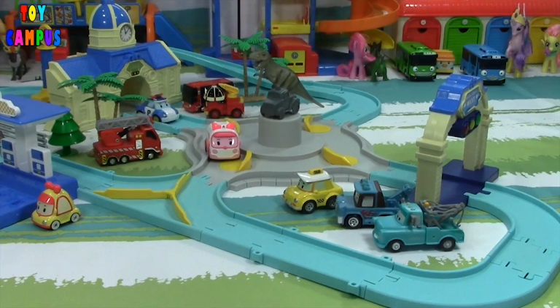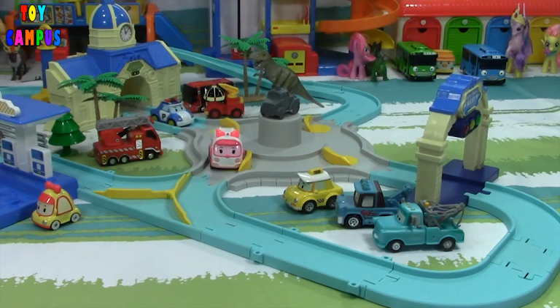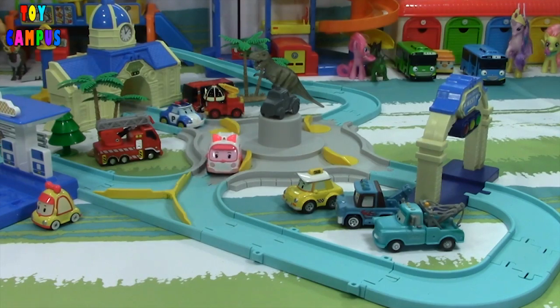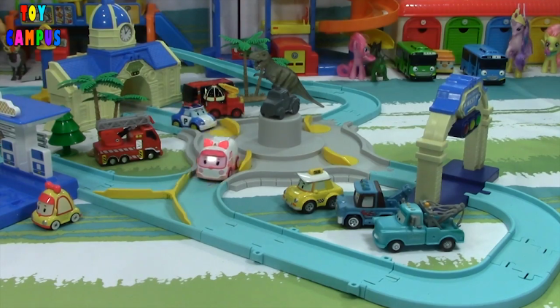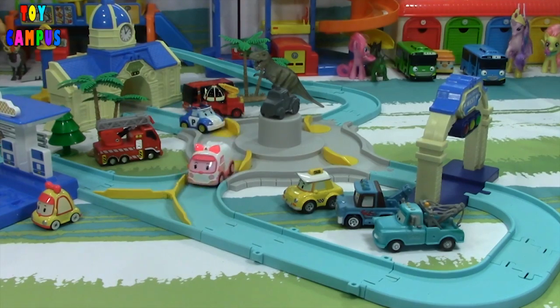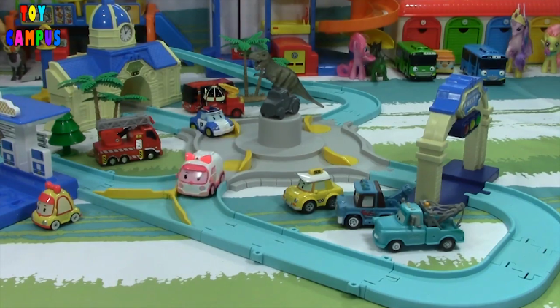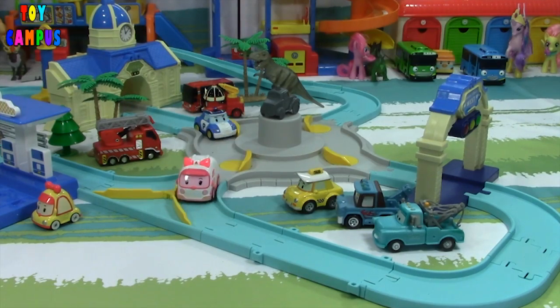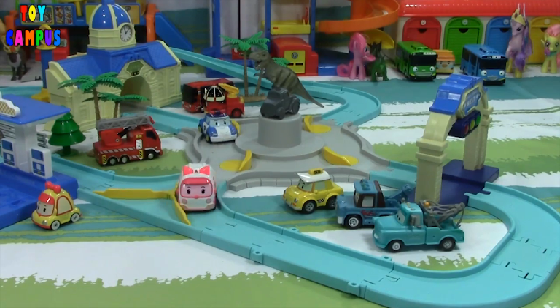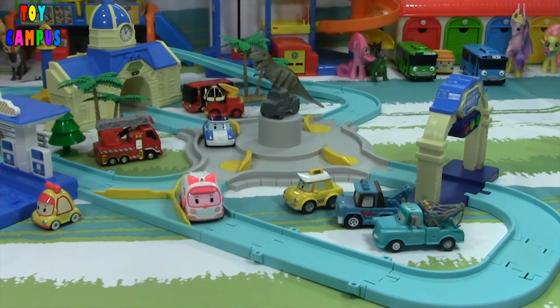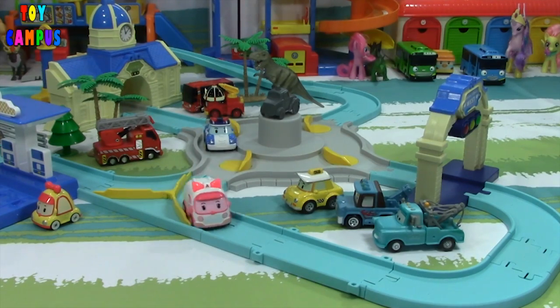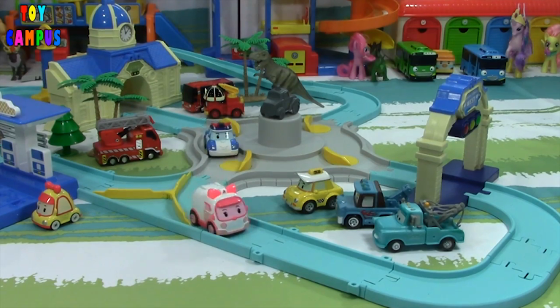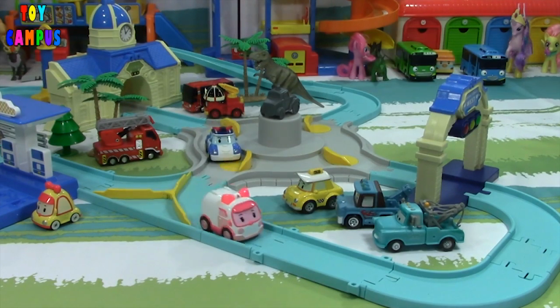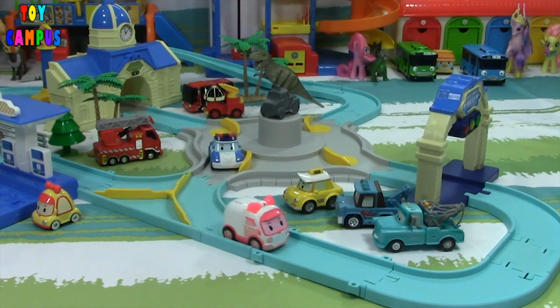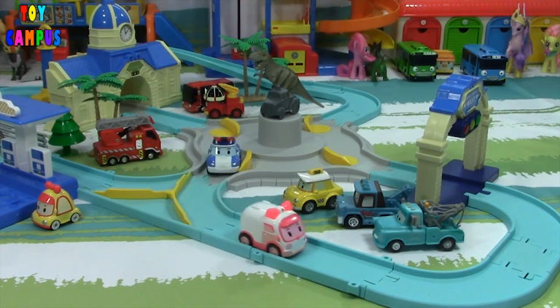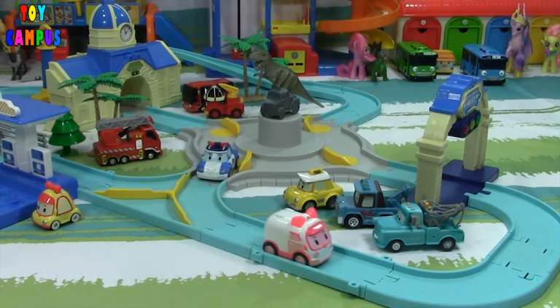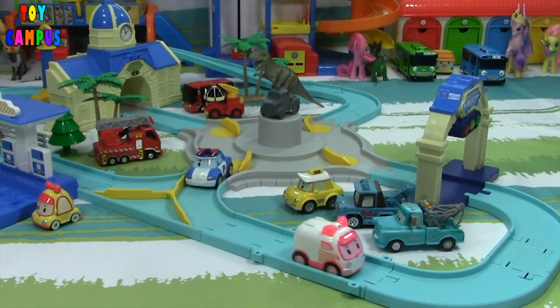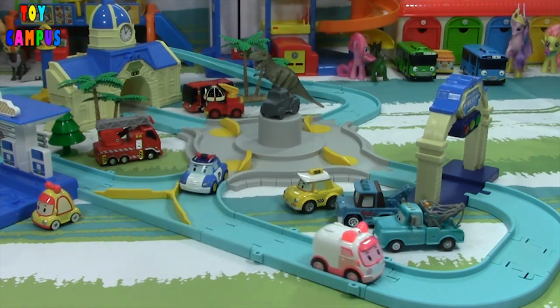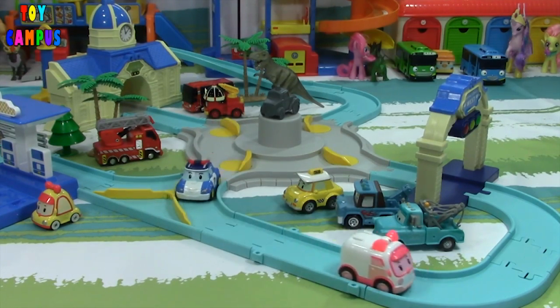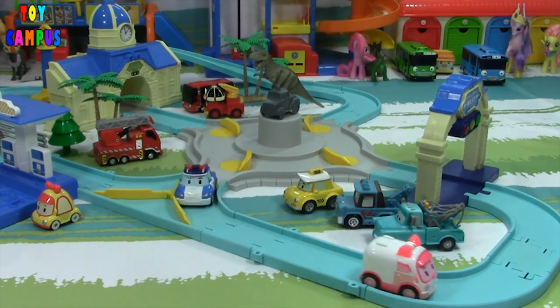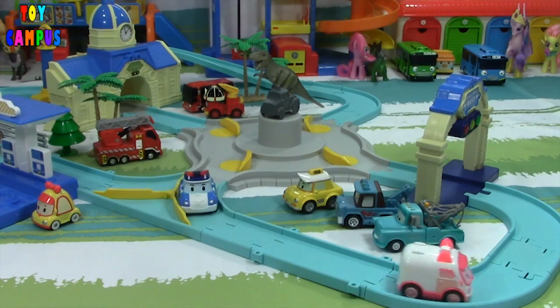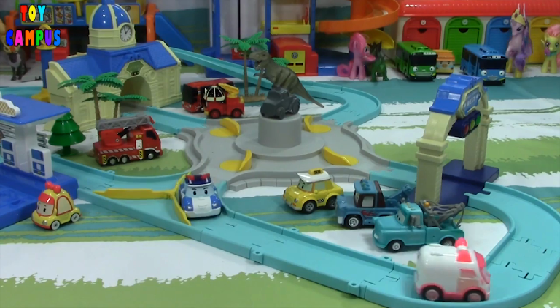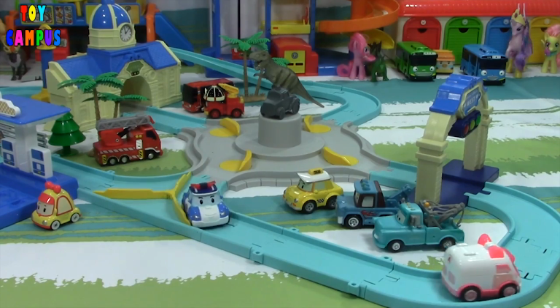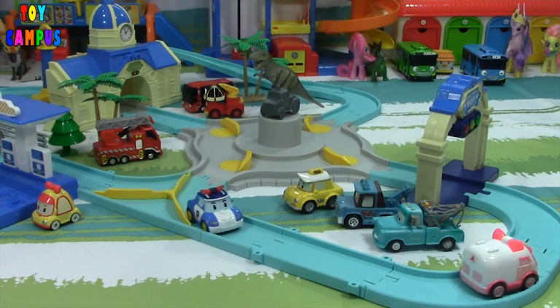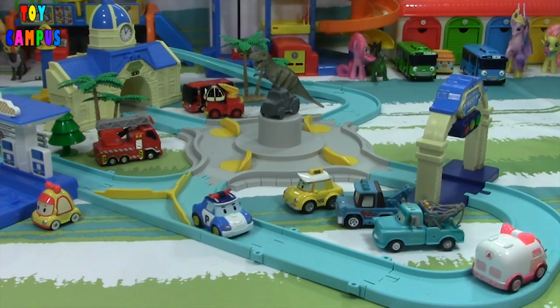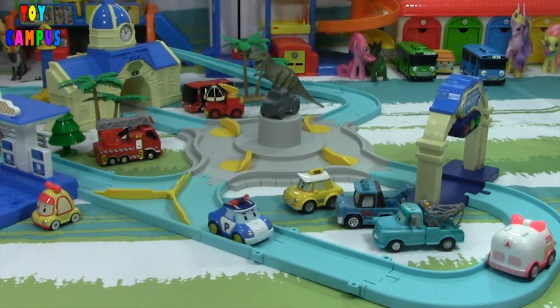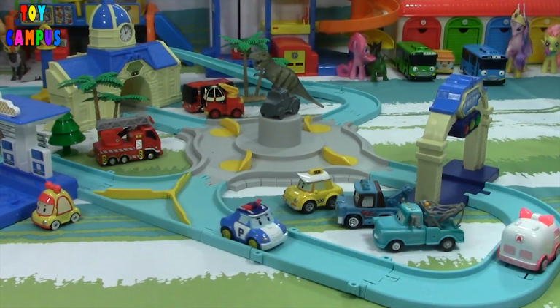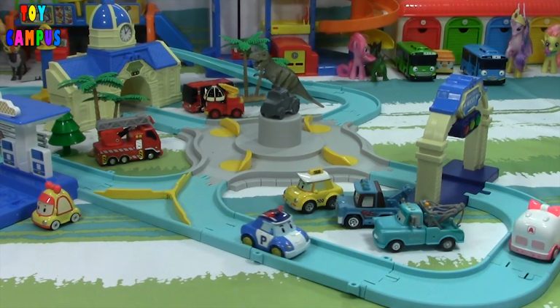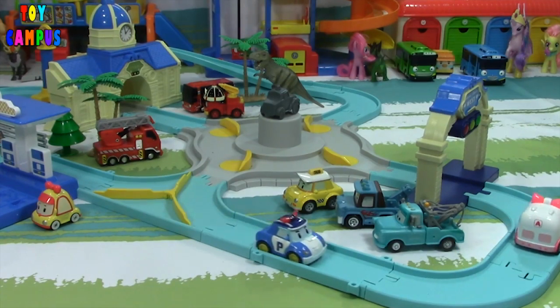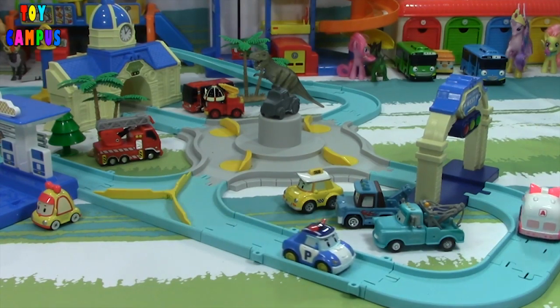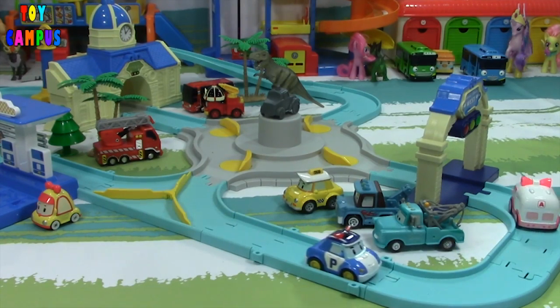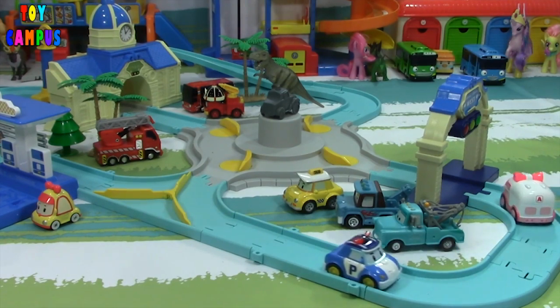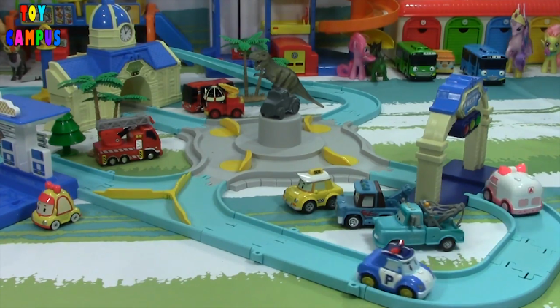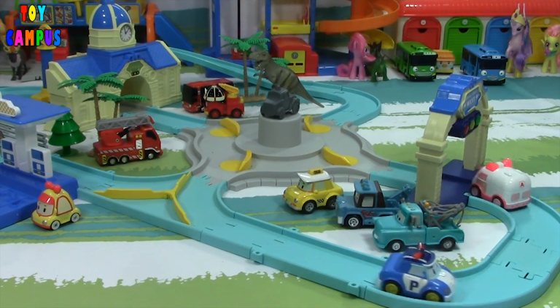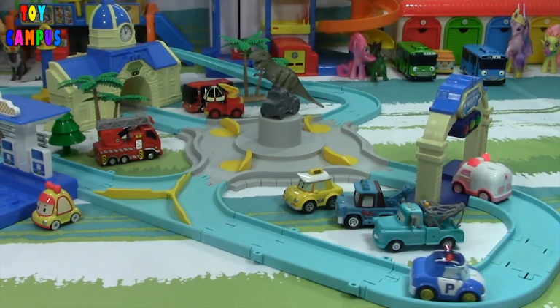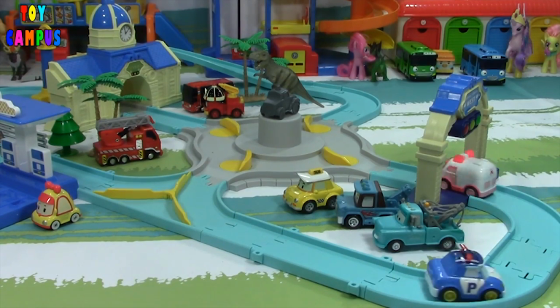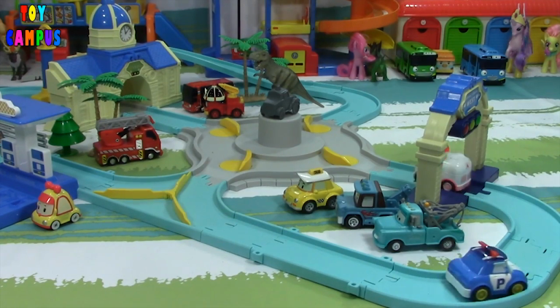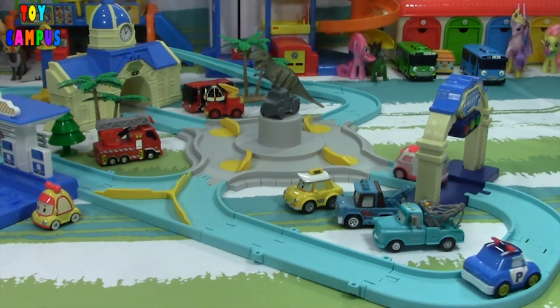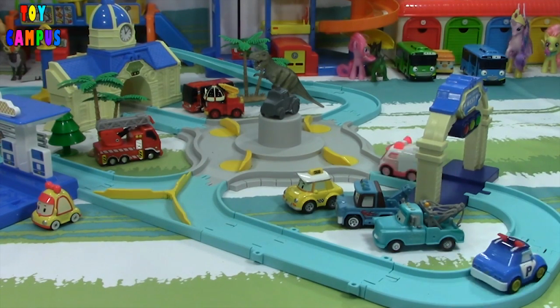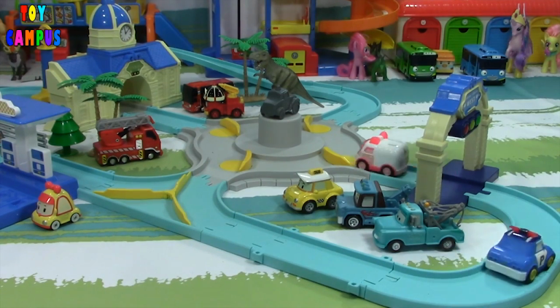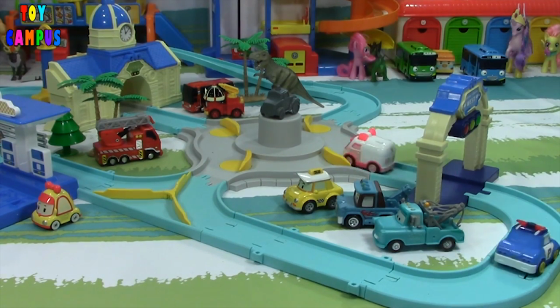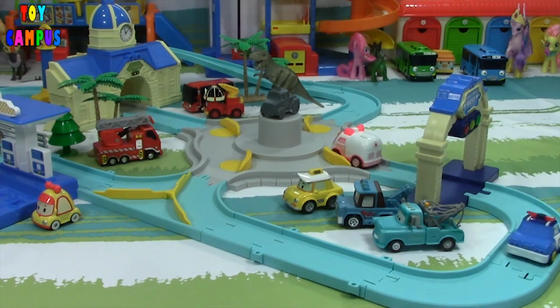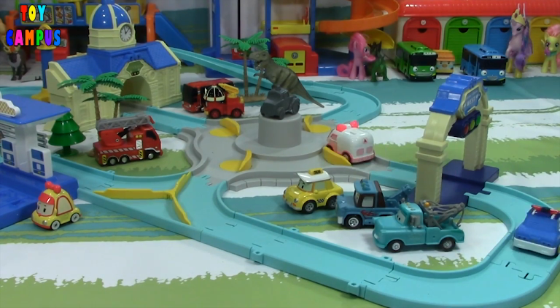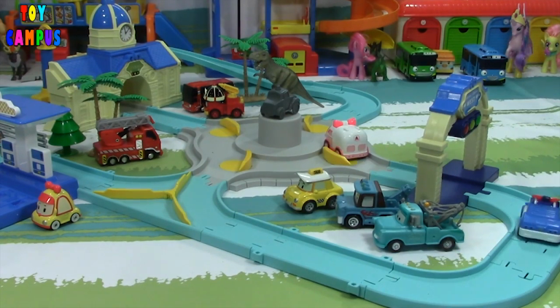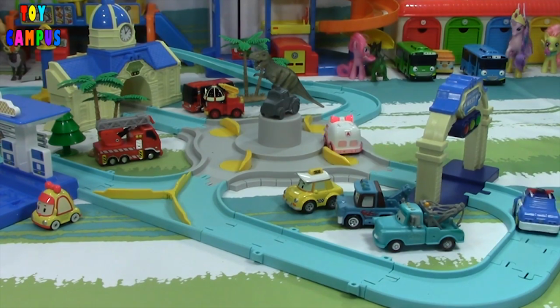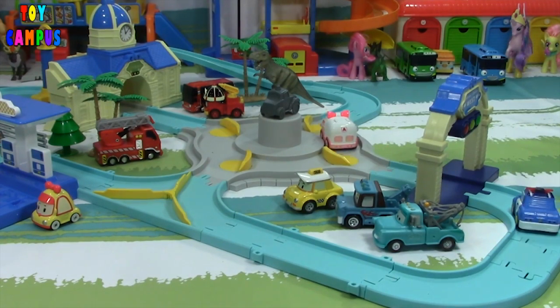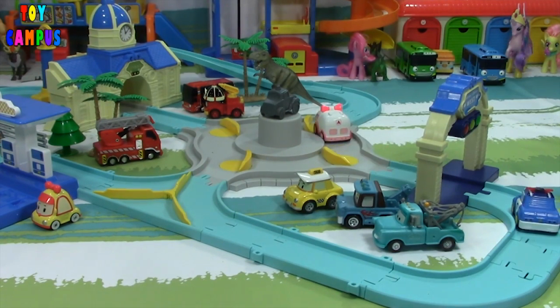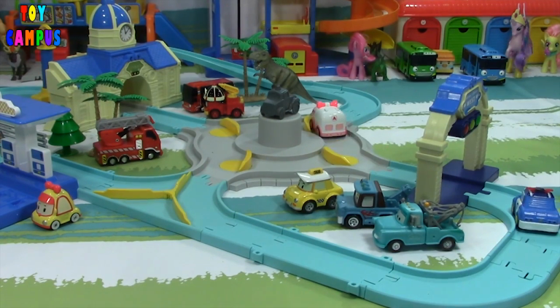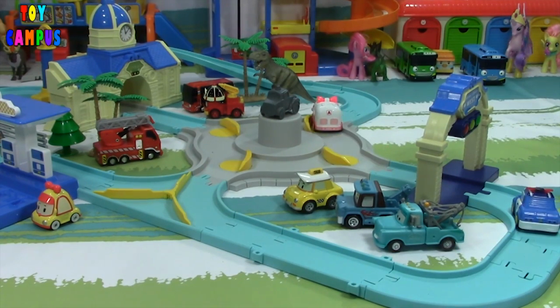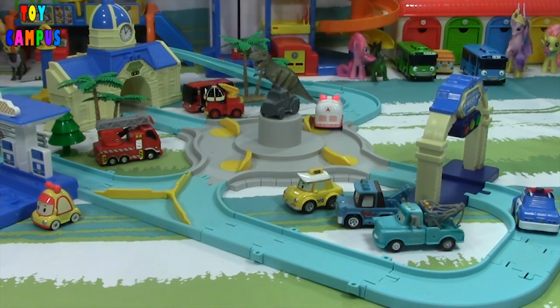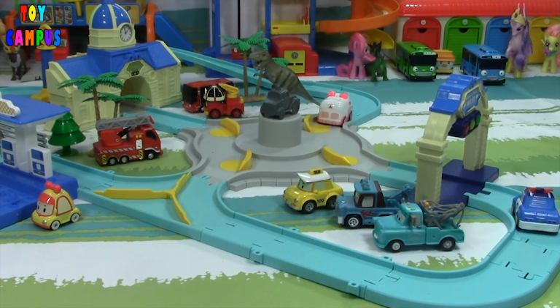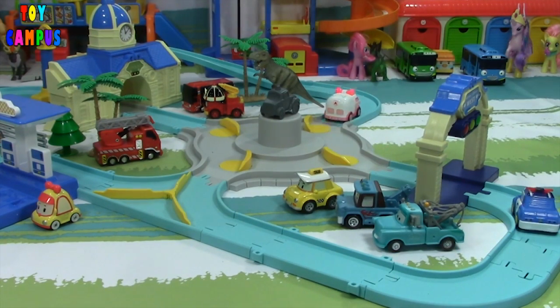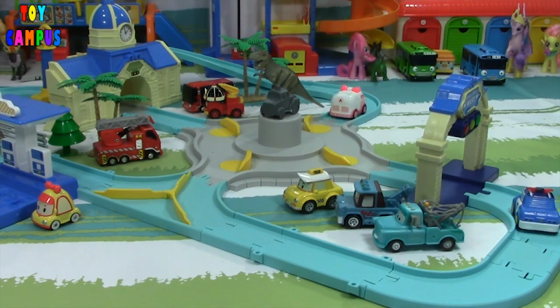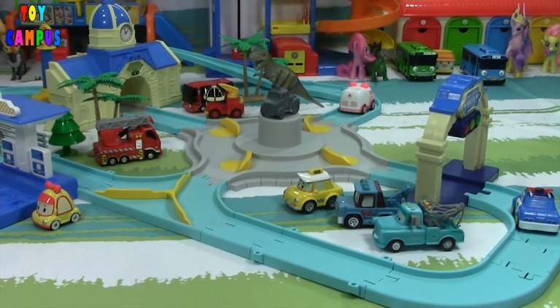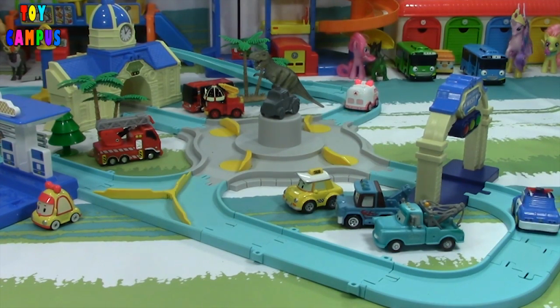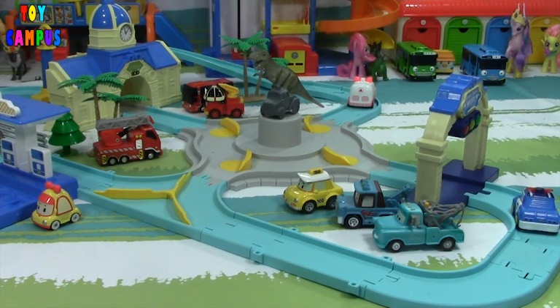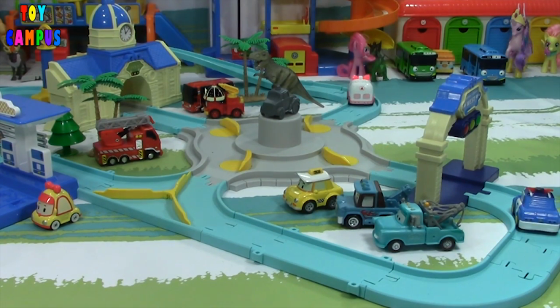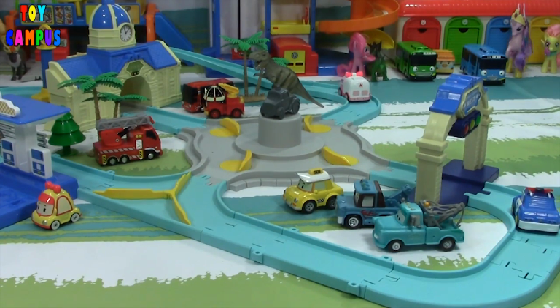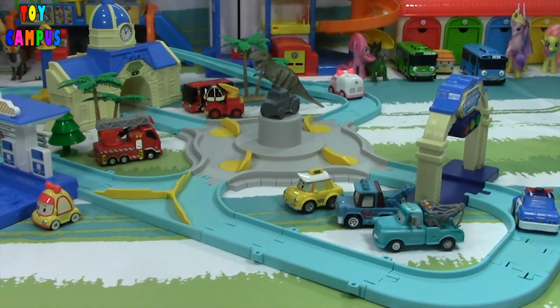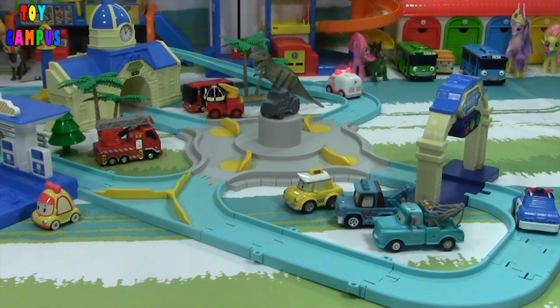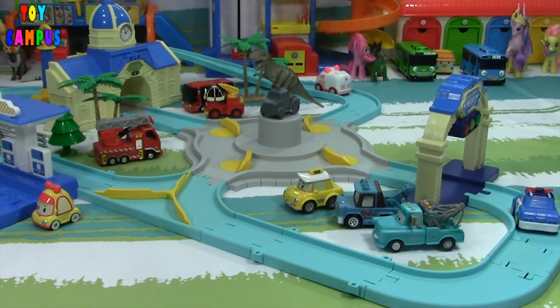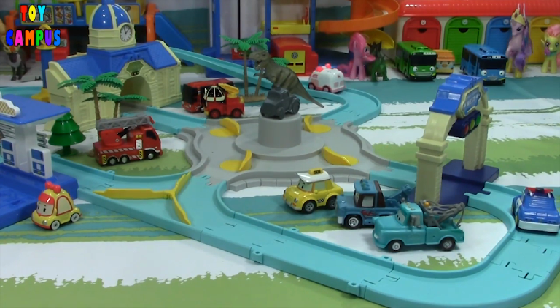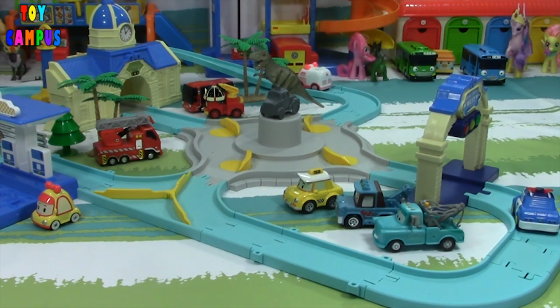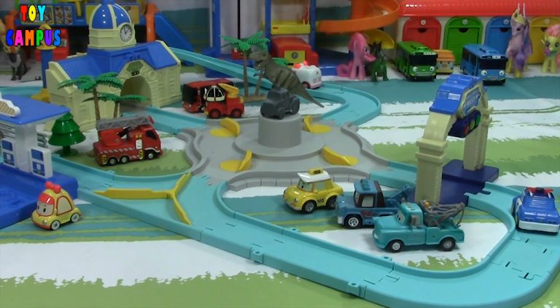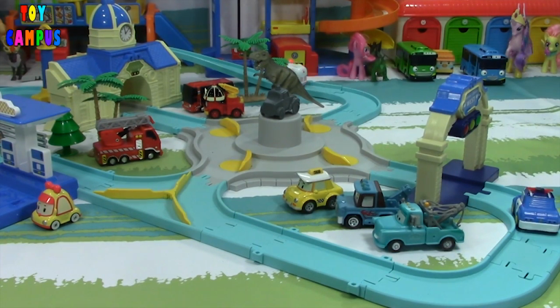And if you put them all together, you get this really fun playset. Do you know why they are running around the road today? Find out.